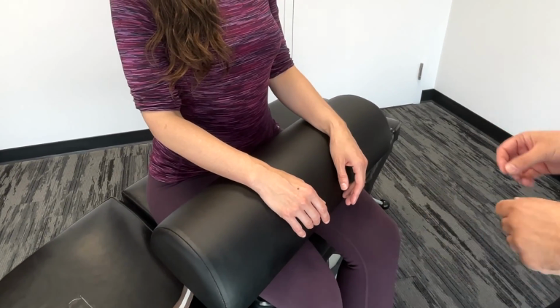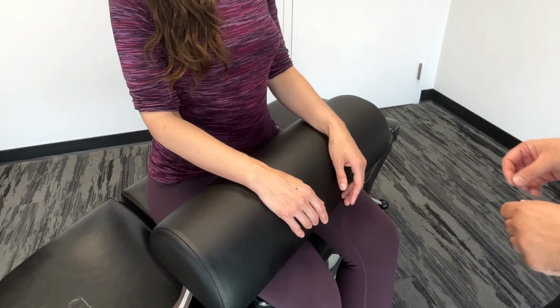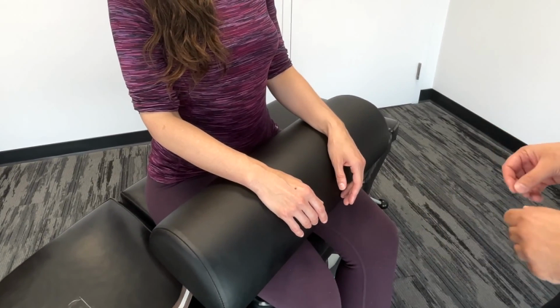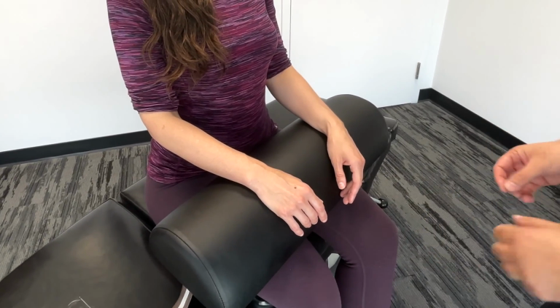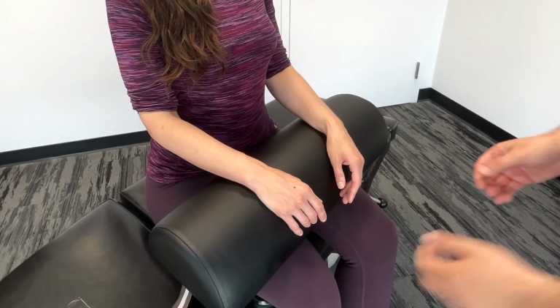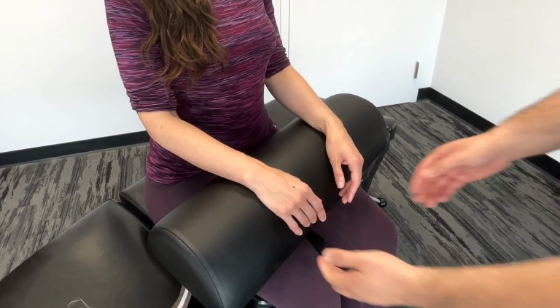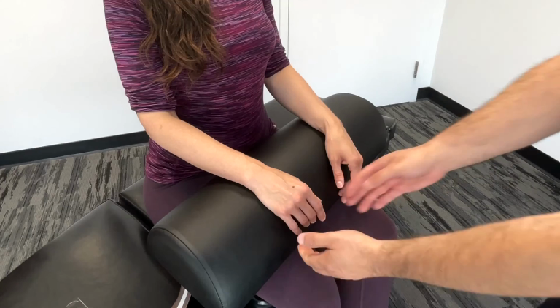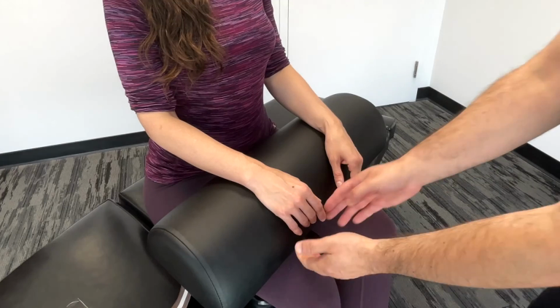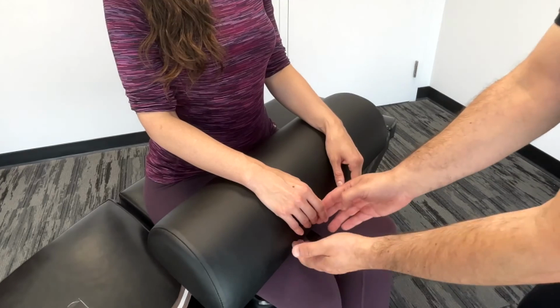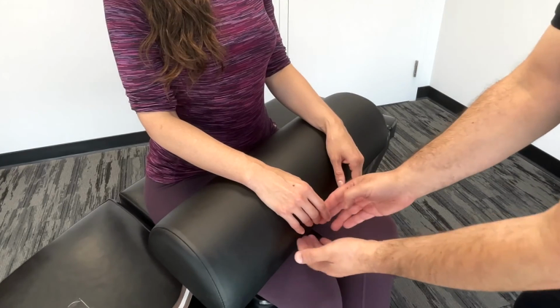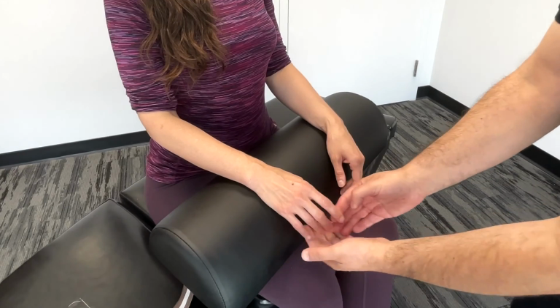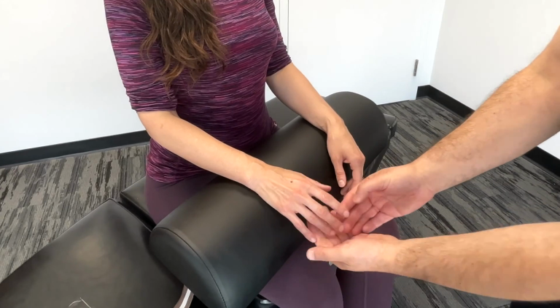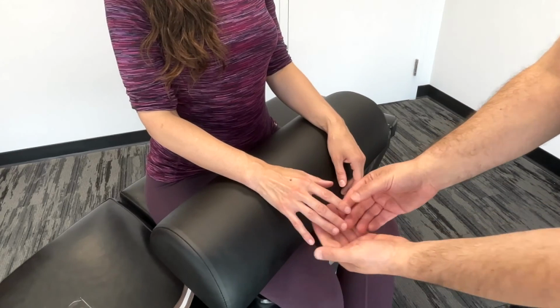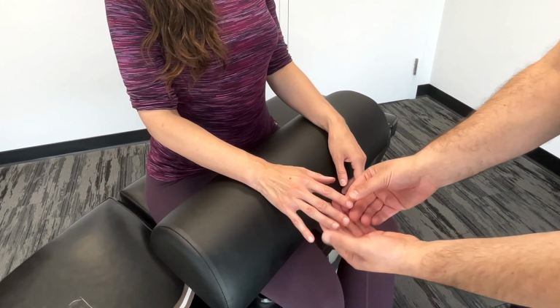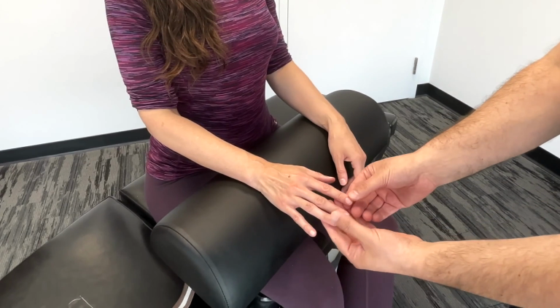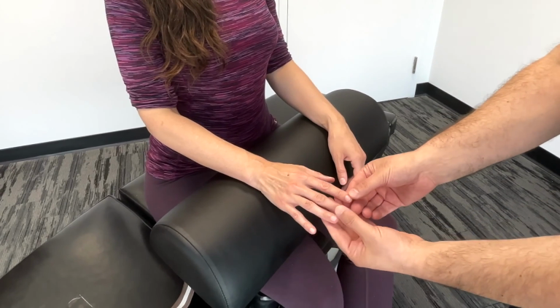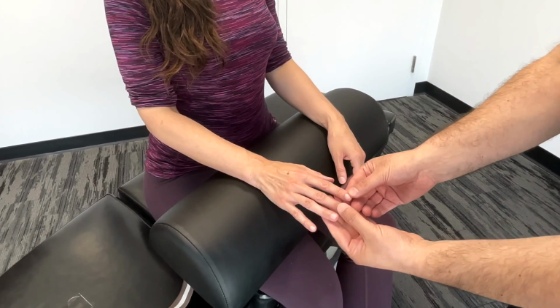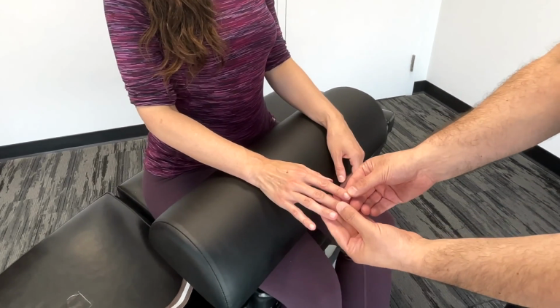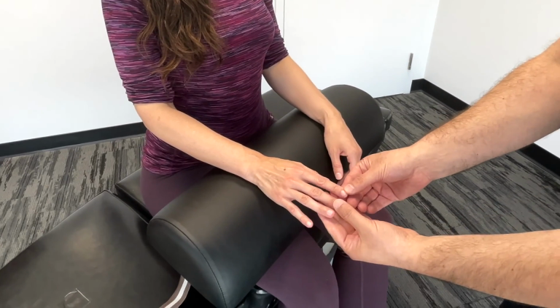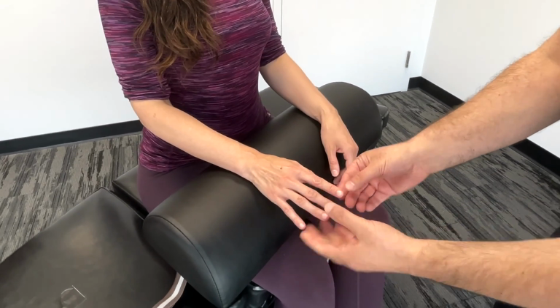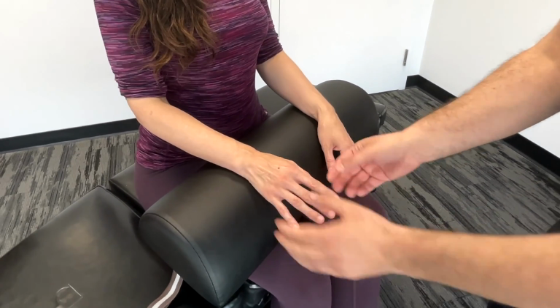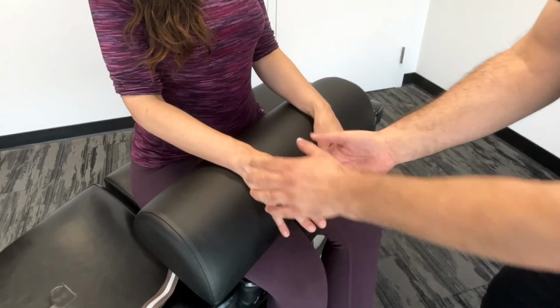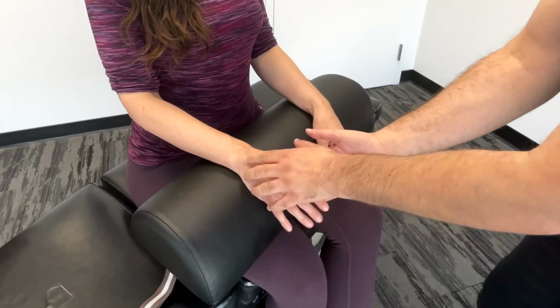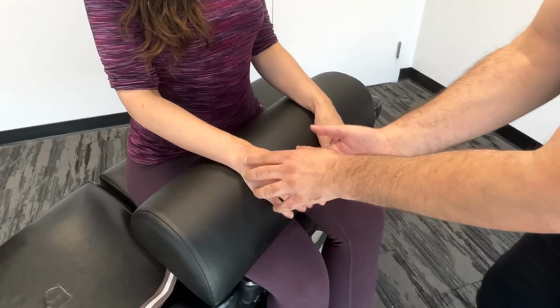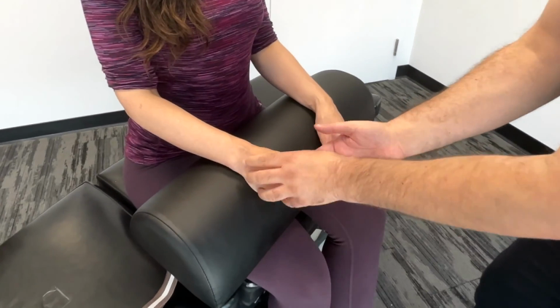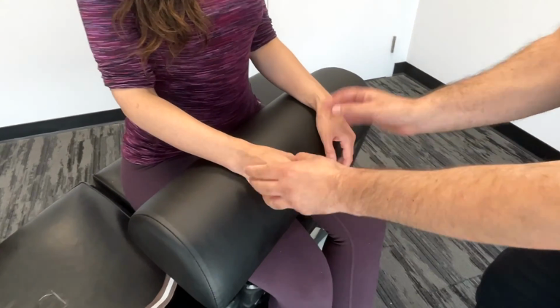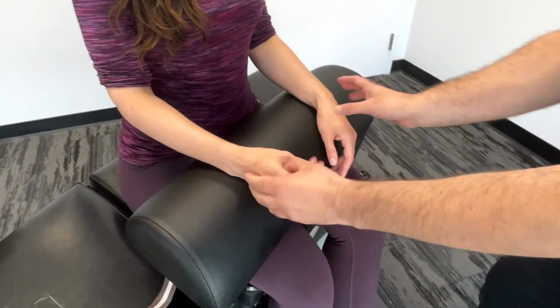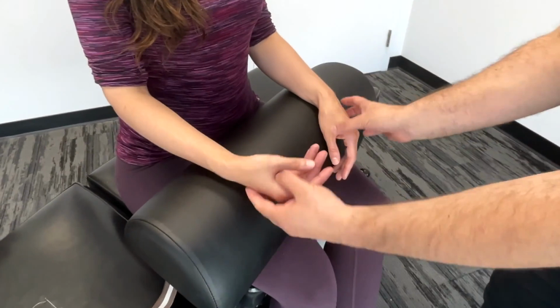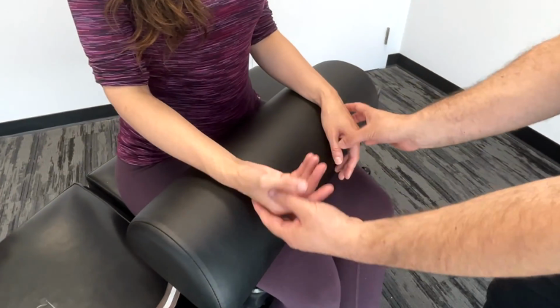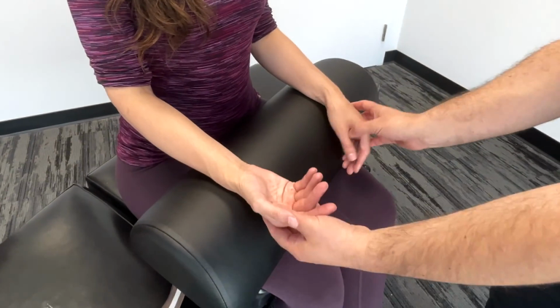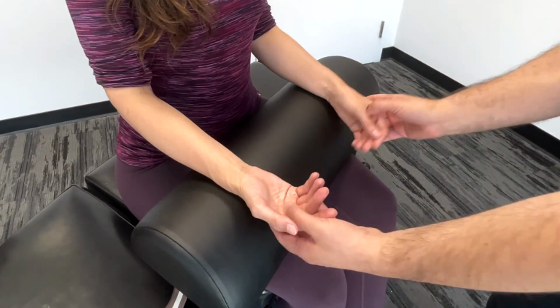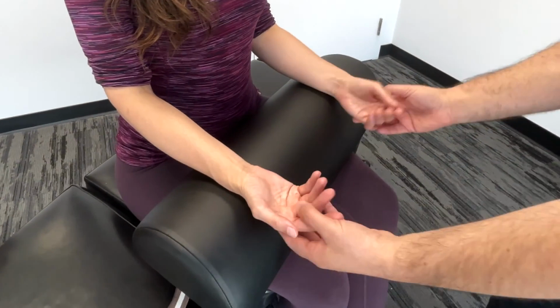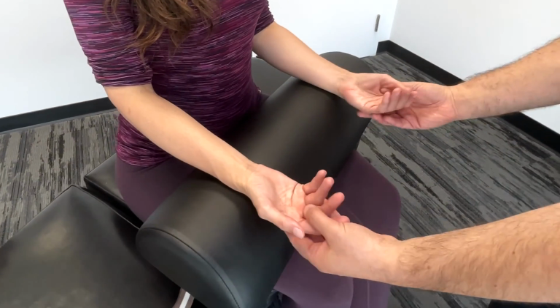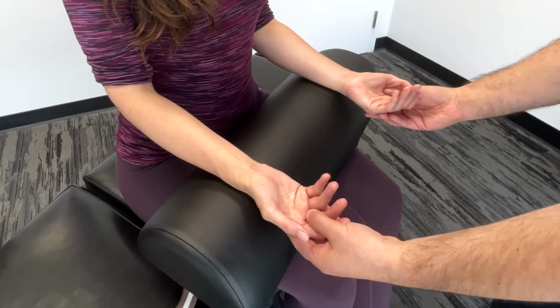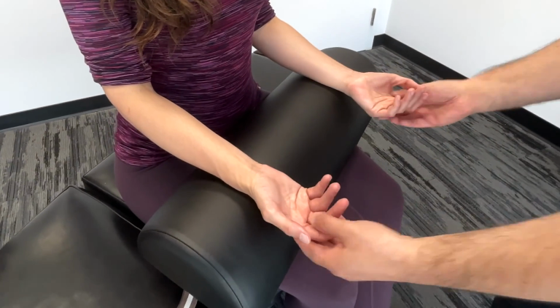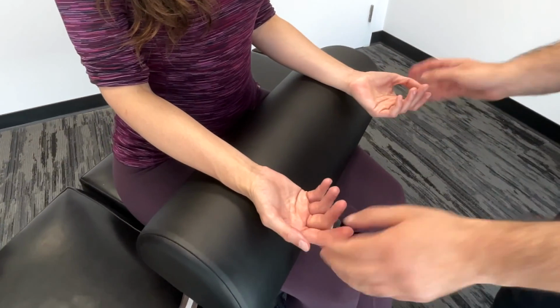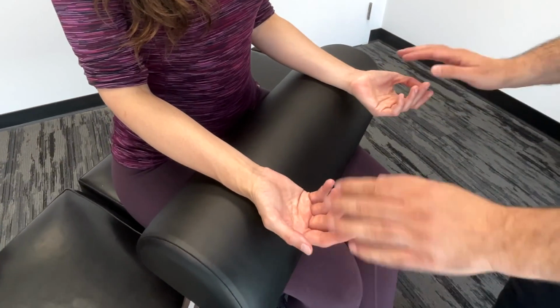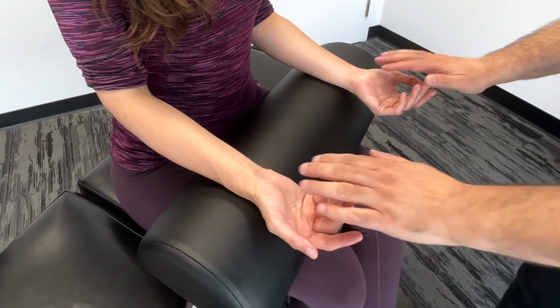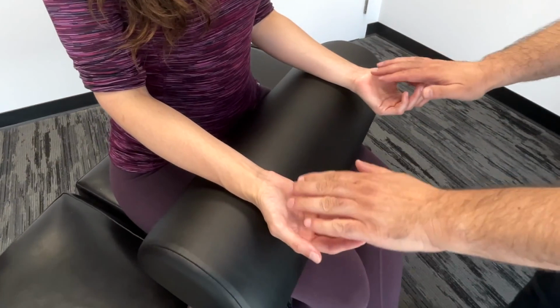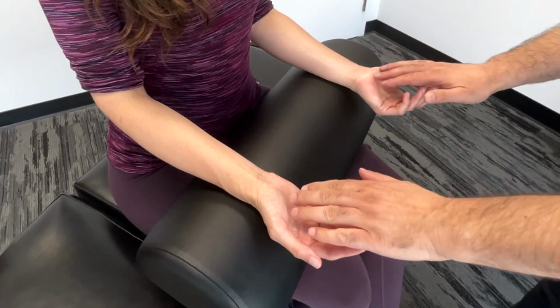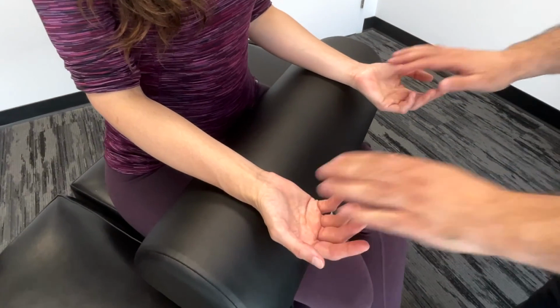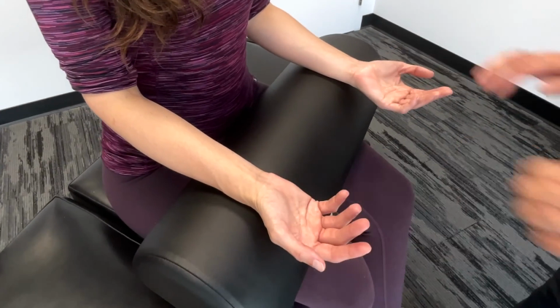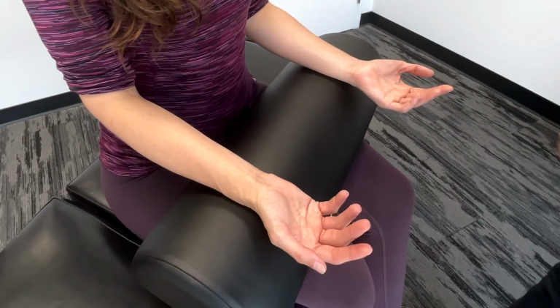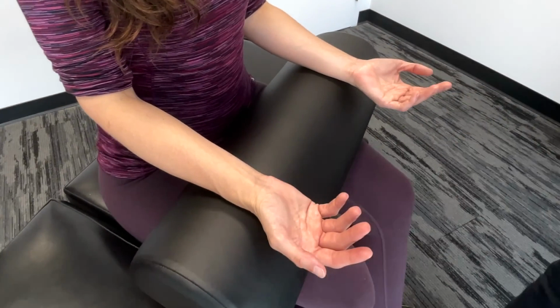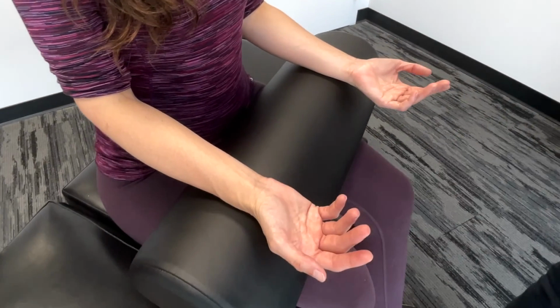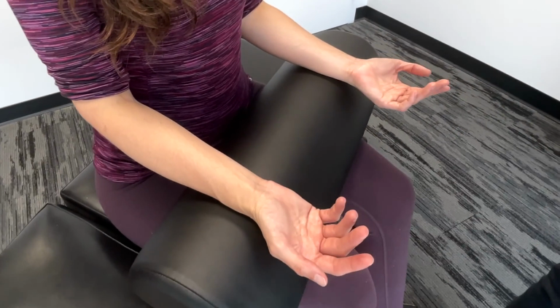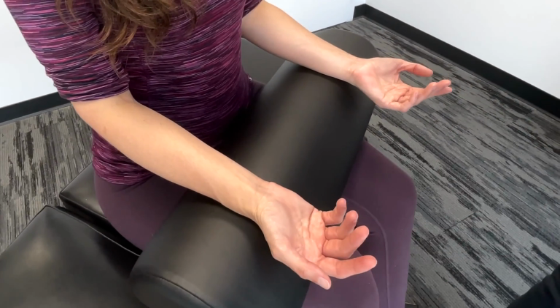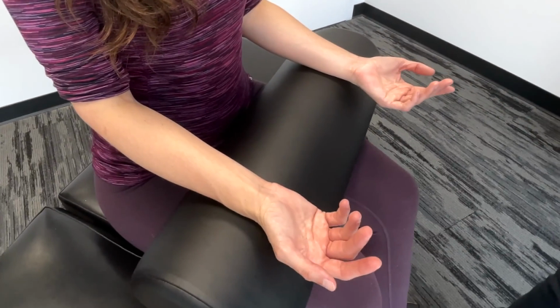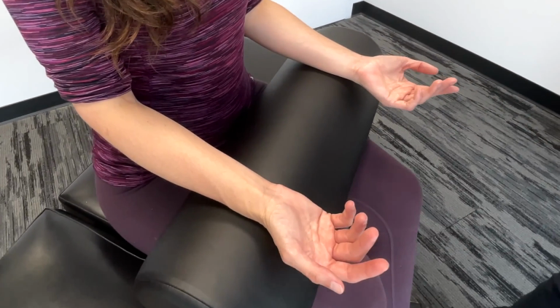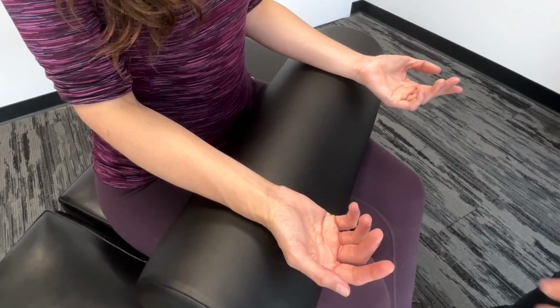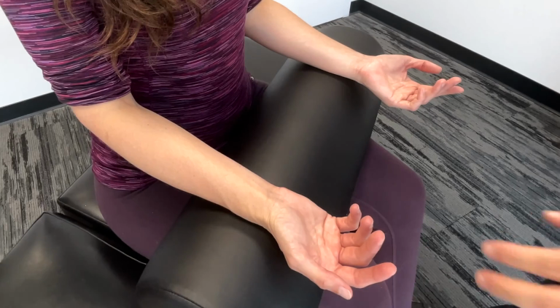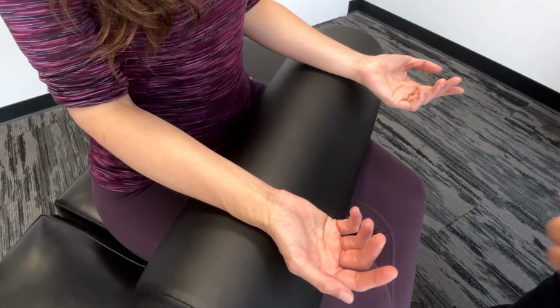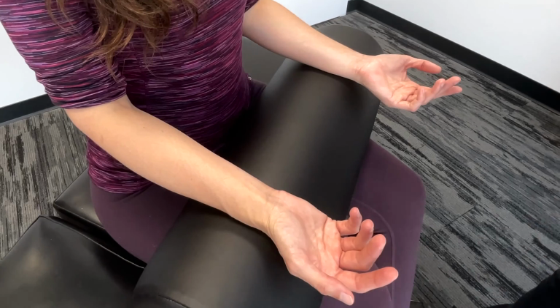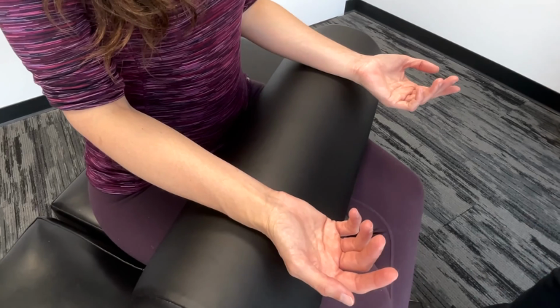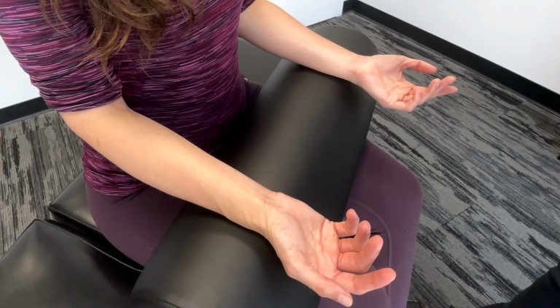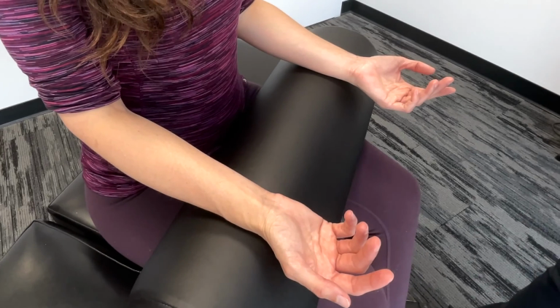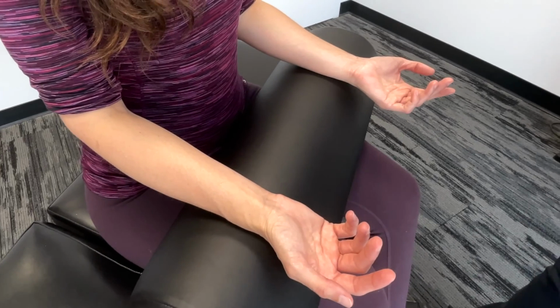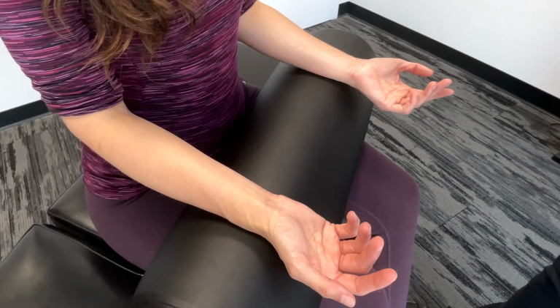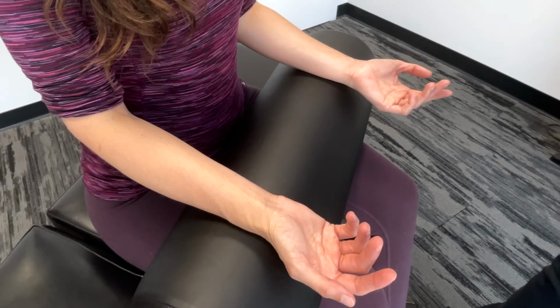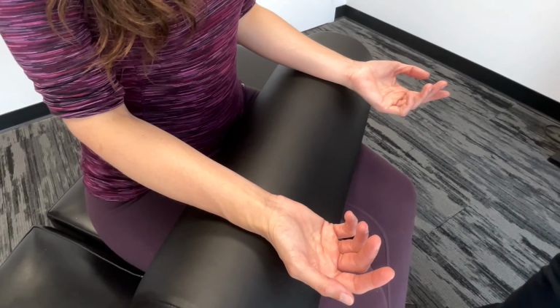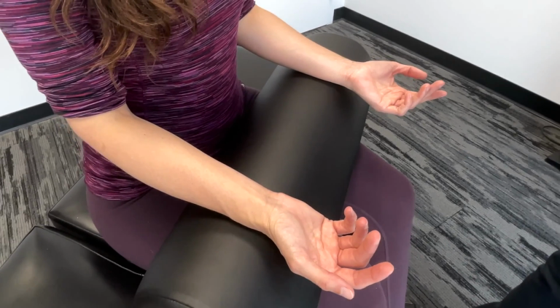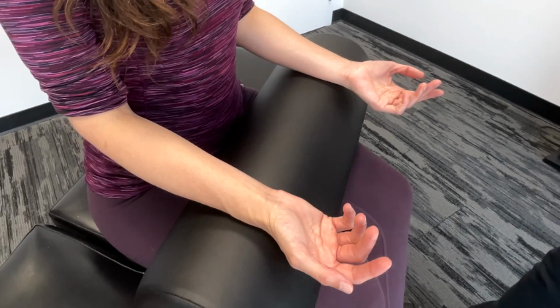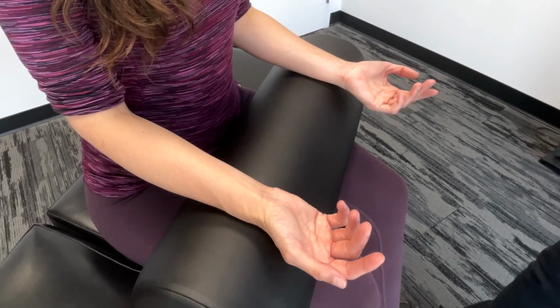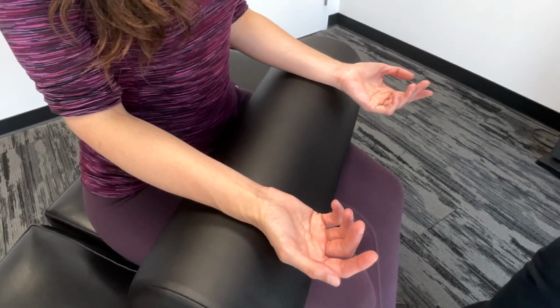We're also going to look at the nails. We're going to turn the hands over and look at the palms in case there's any contracture such as Dupuytren's contracture.